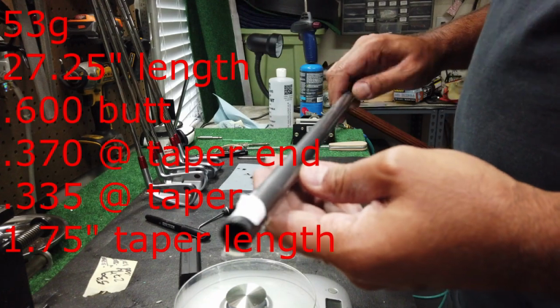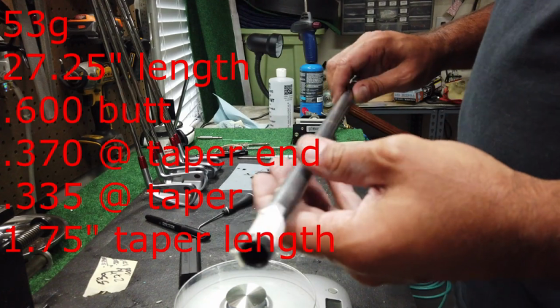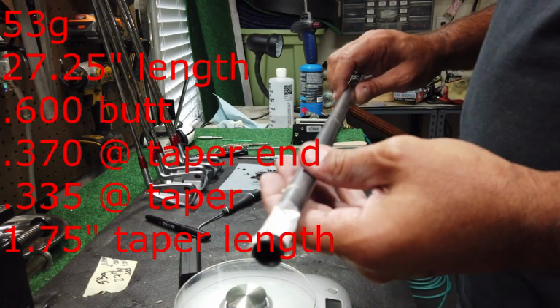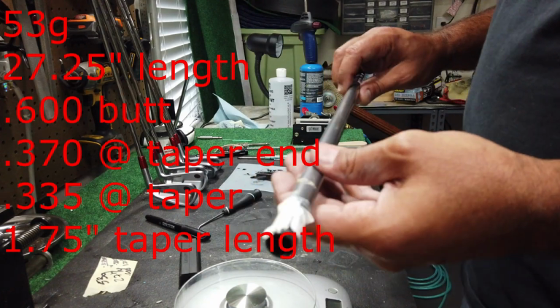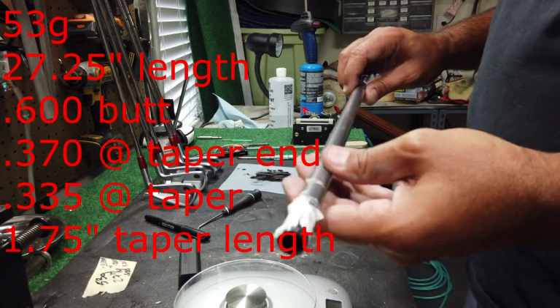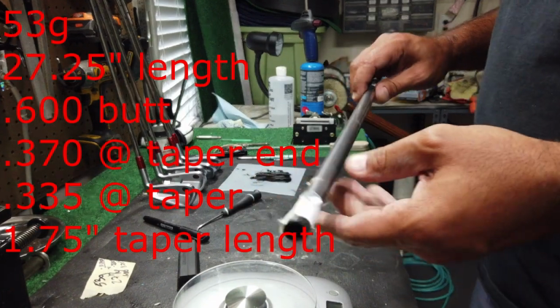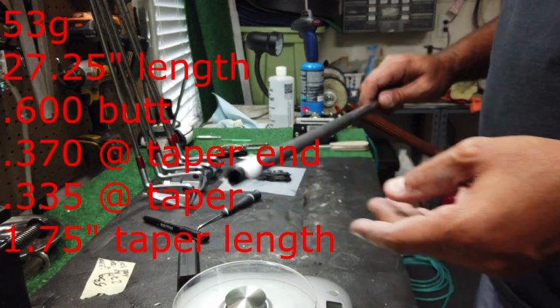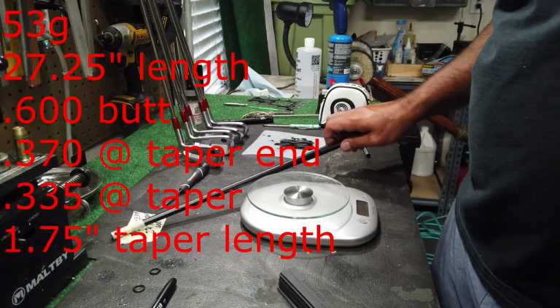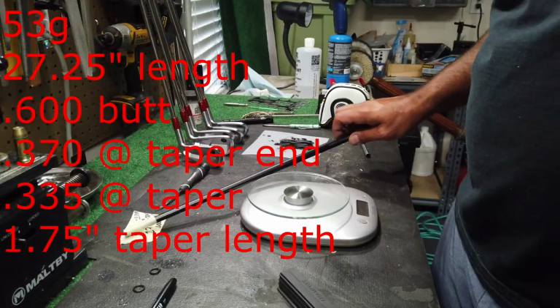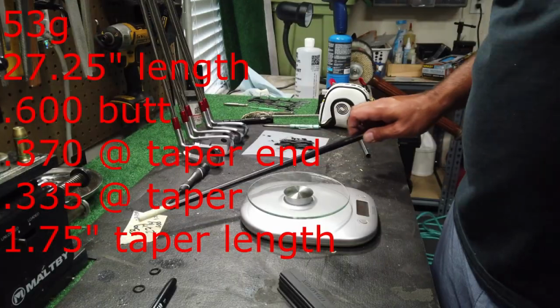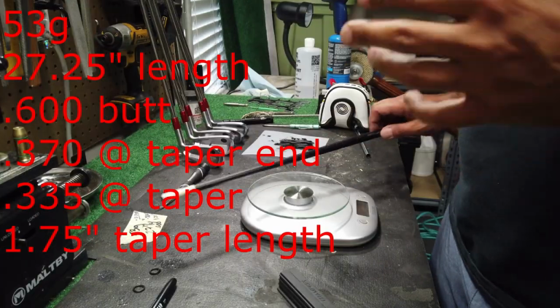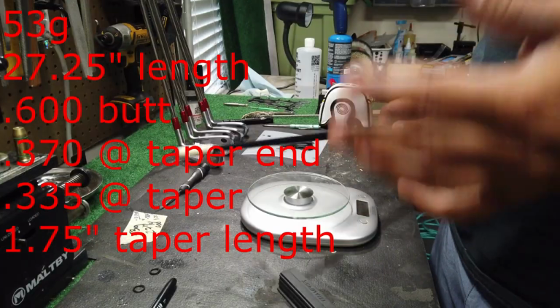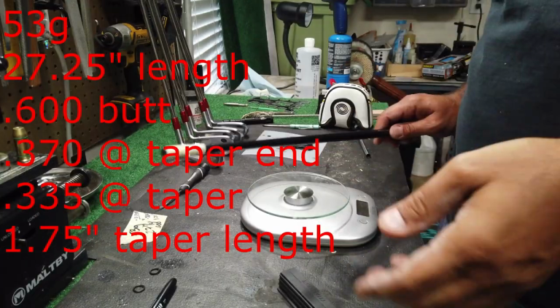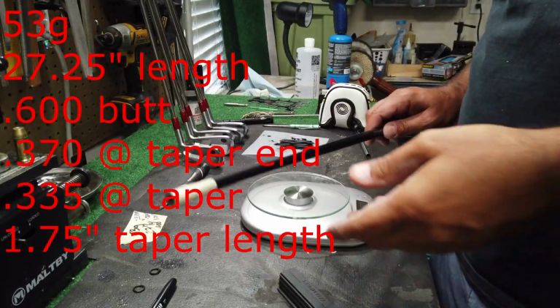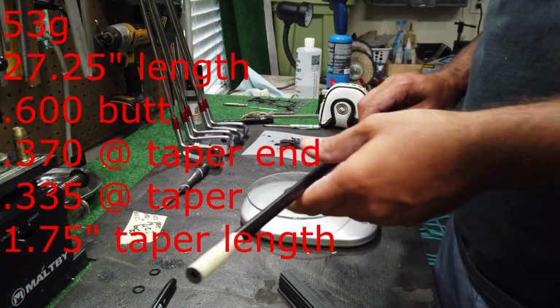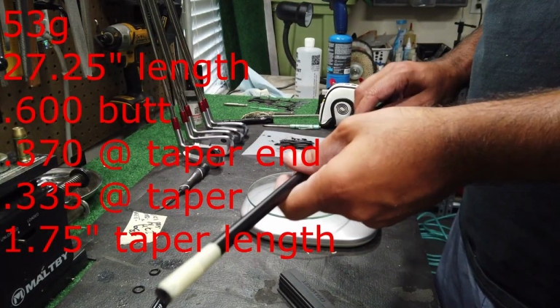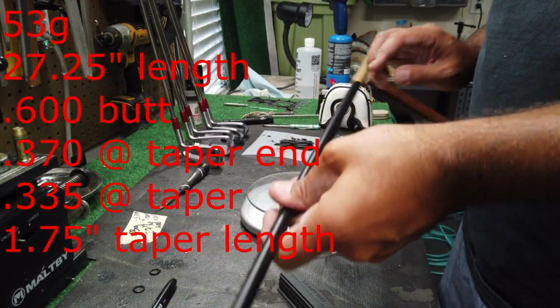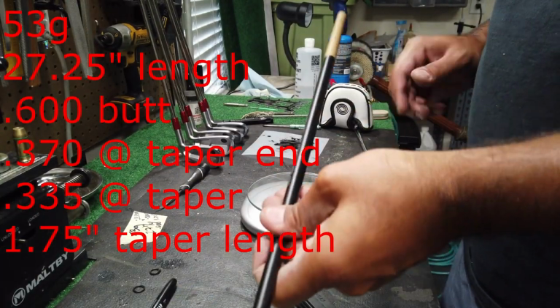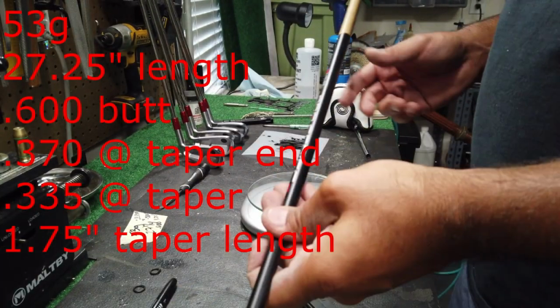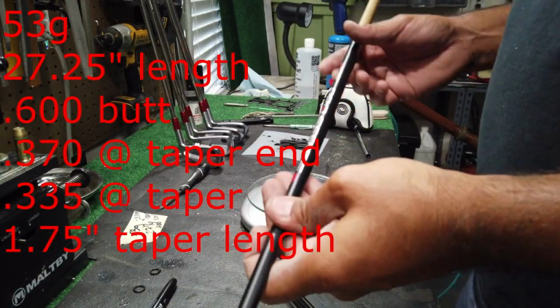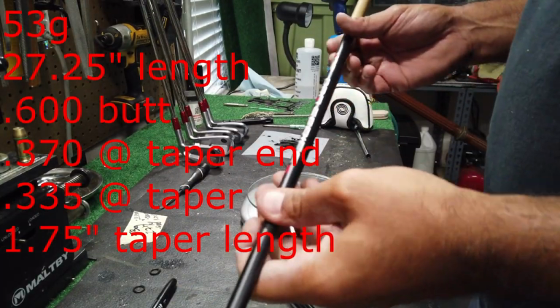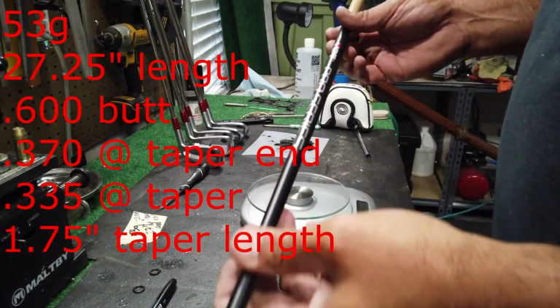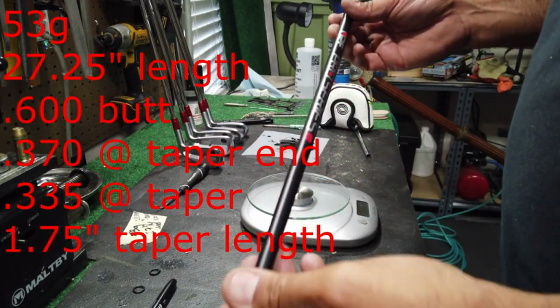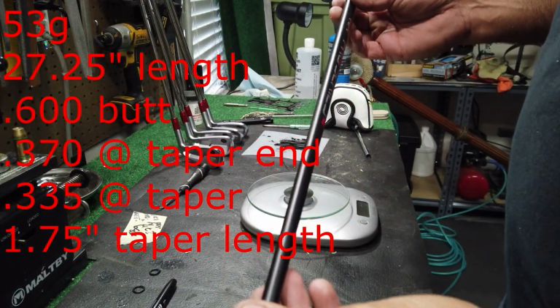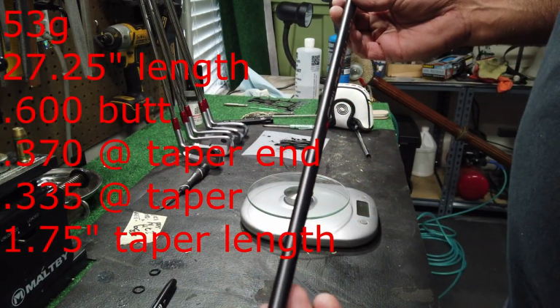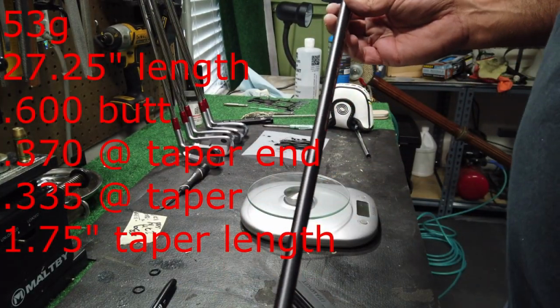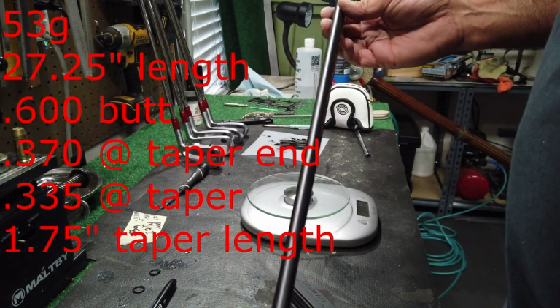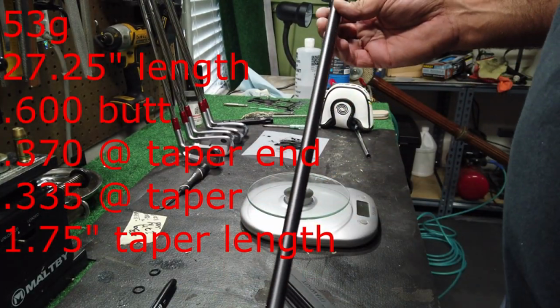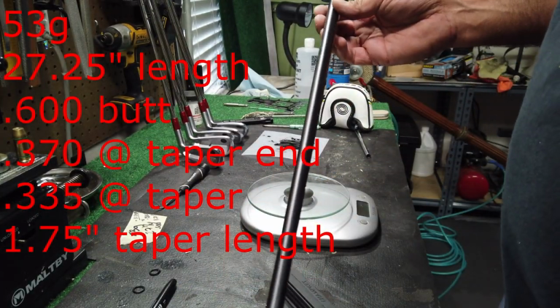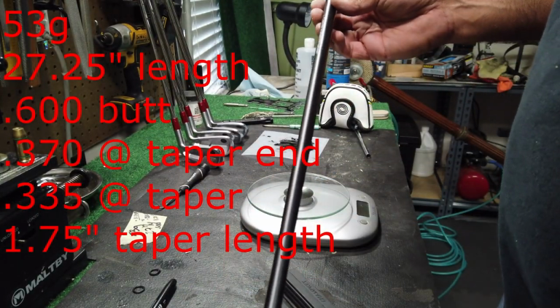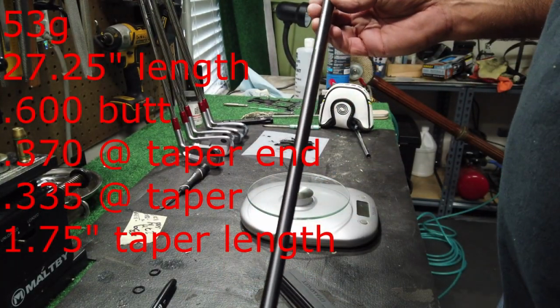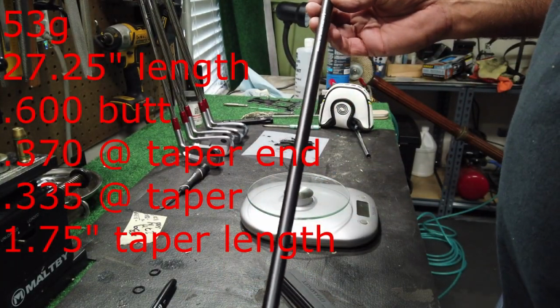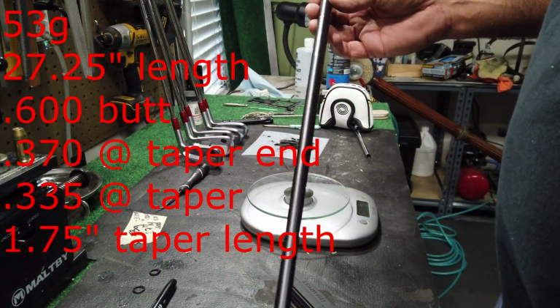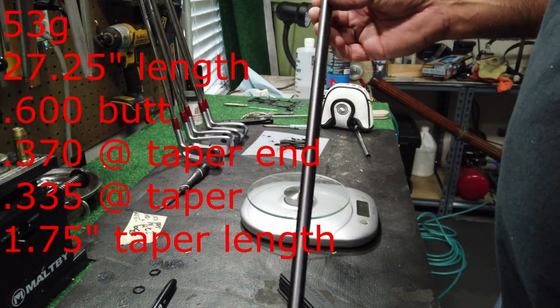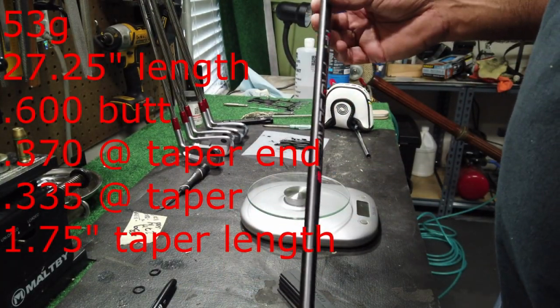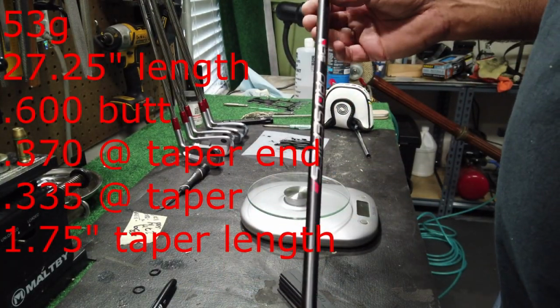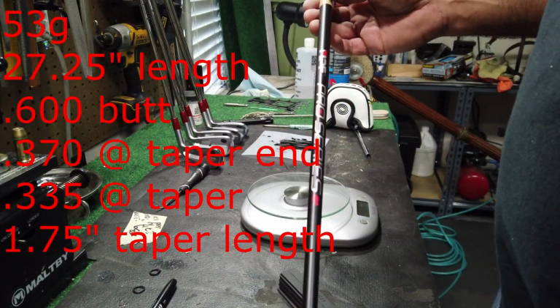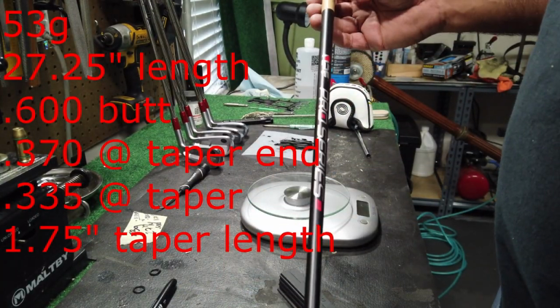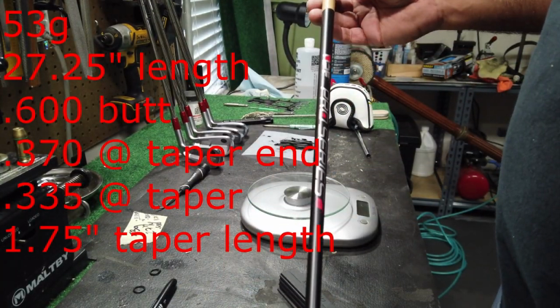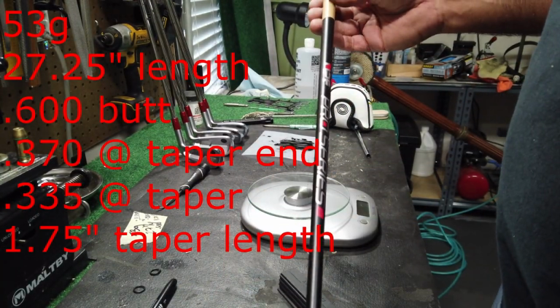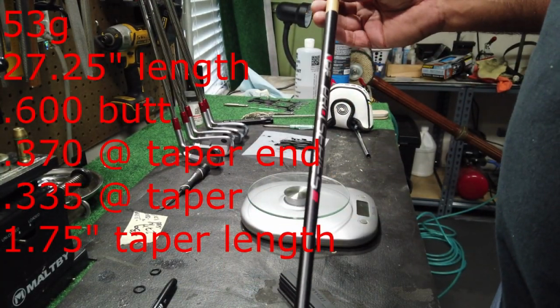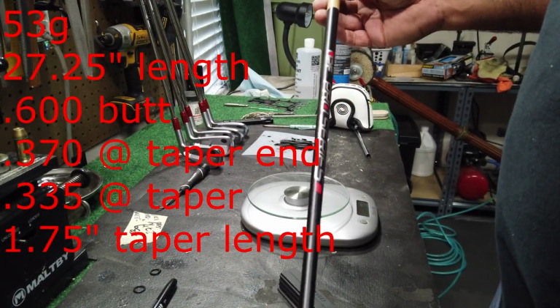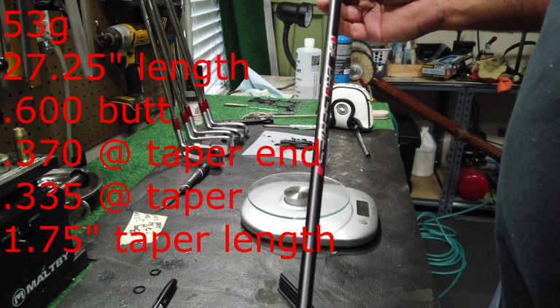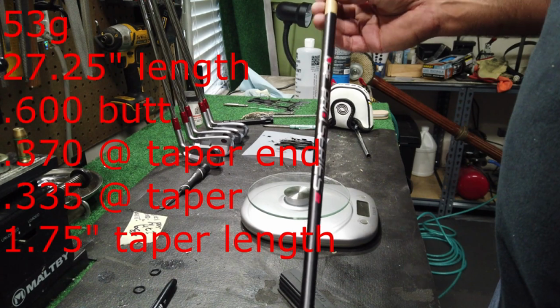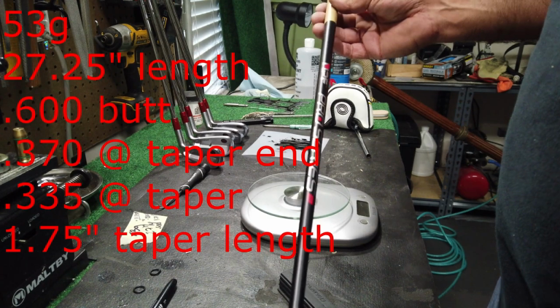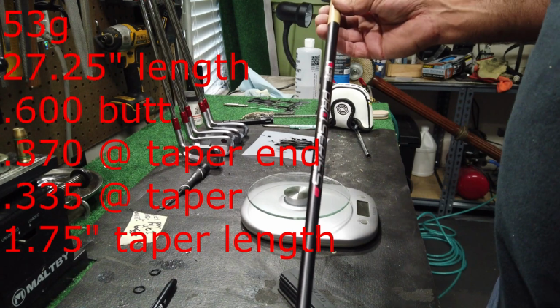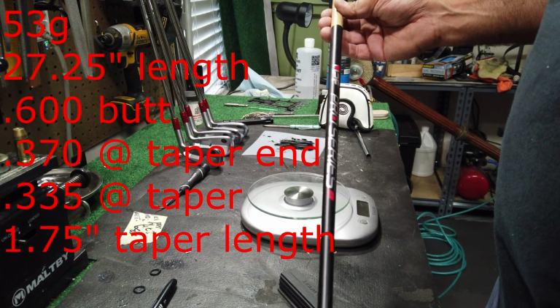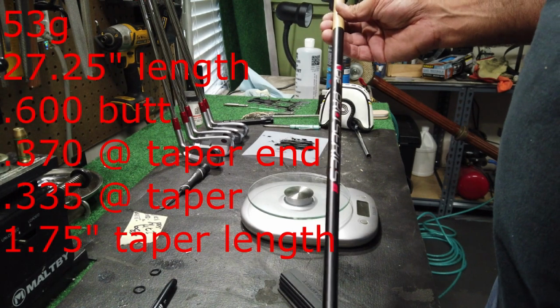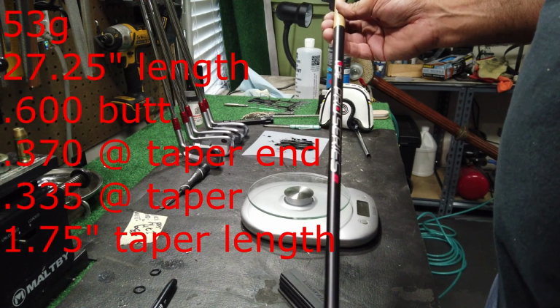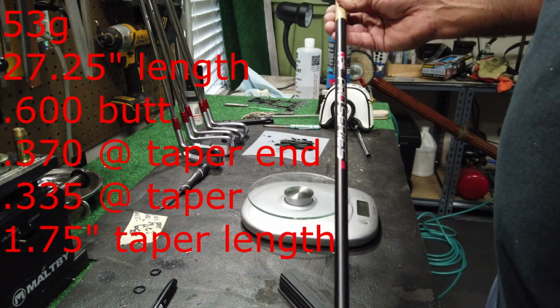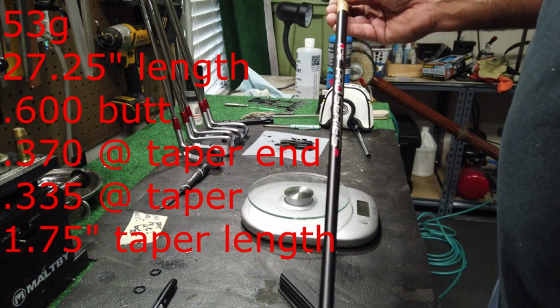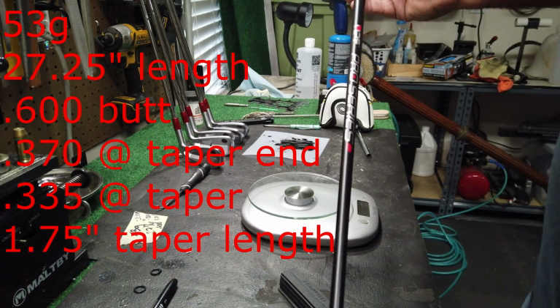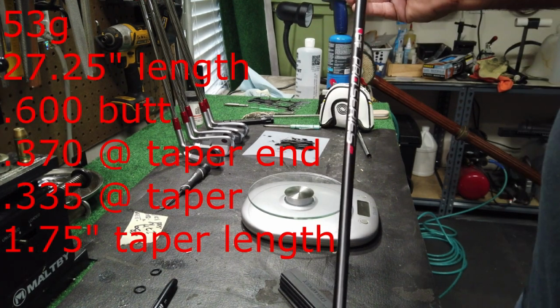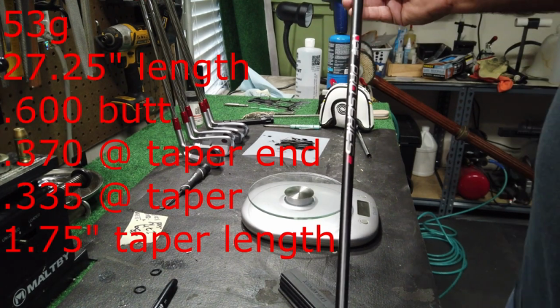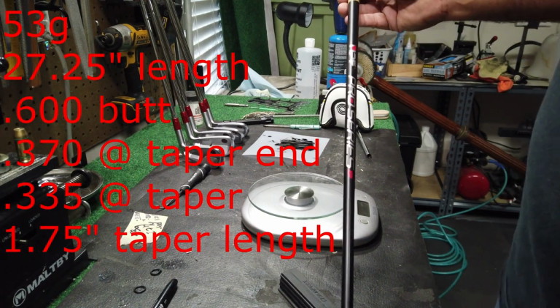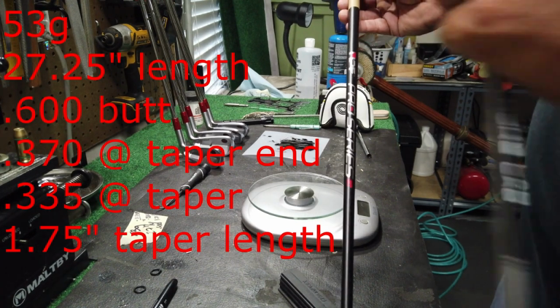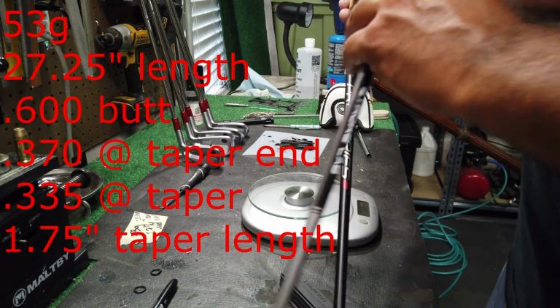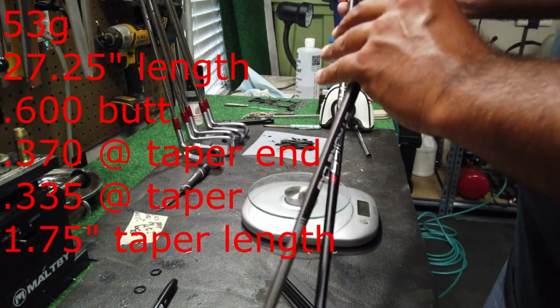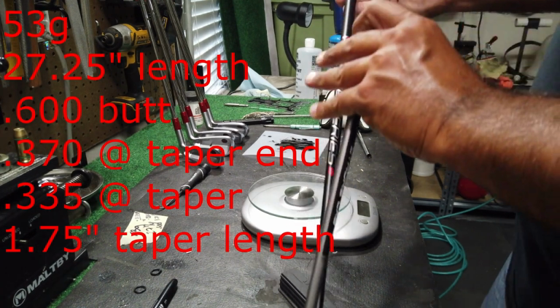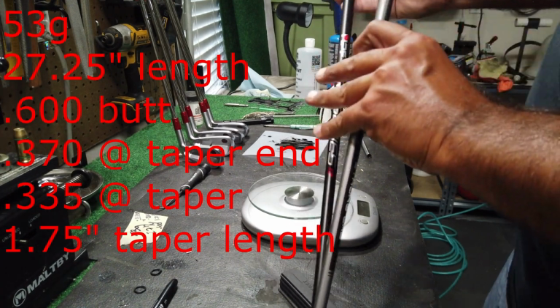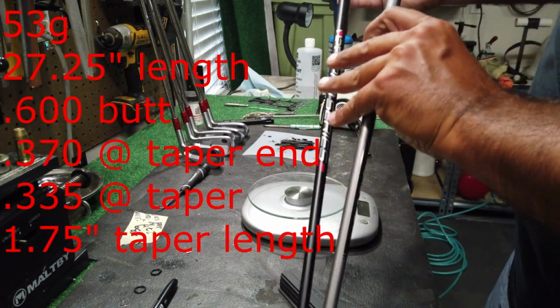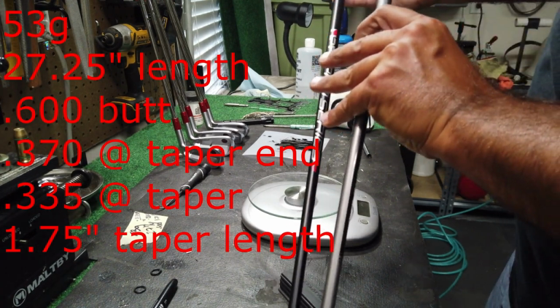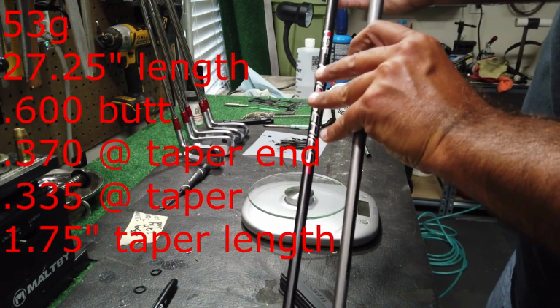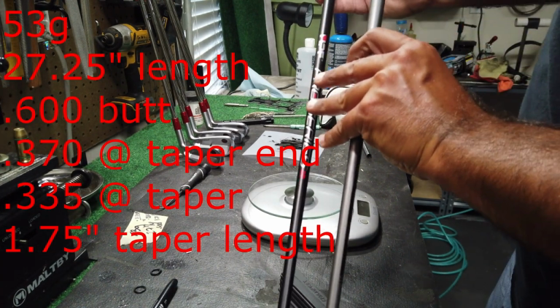Our tip is exactly one and three-quarter inches. Now we know what we need, so let's search for a shaft. With a little work we will be able to find a suitable replacement using the dimensions that we measured.